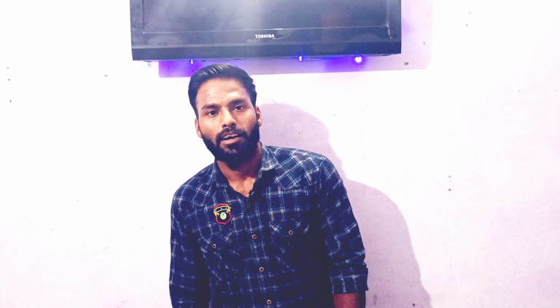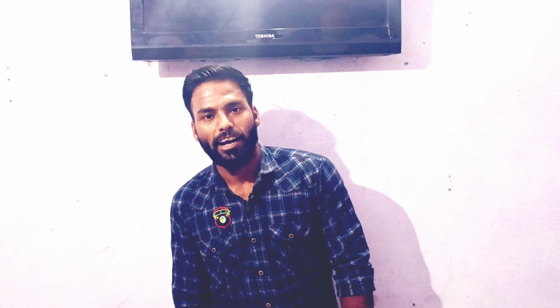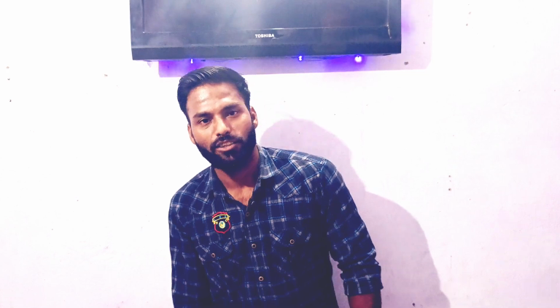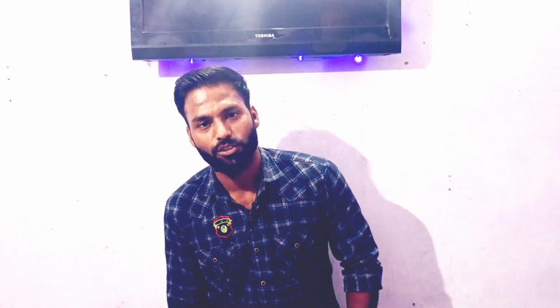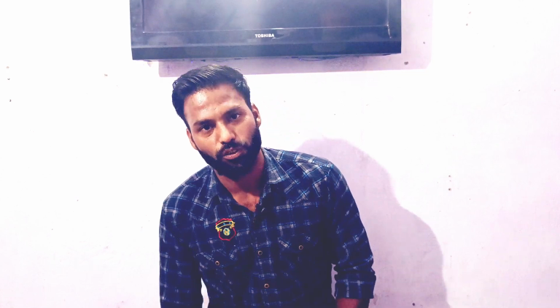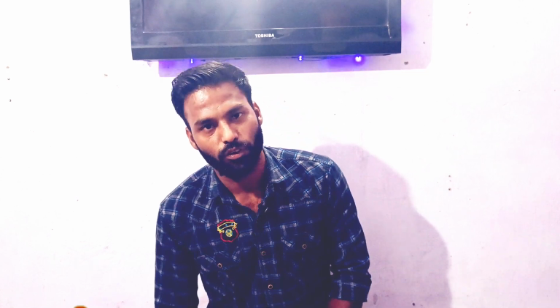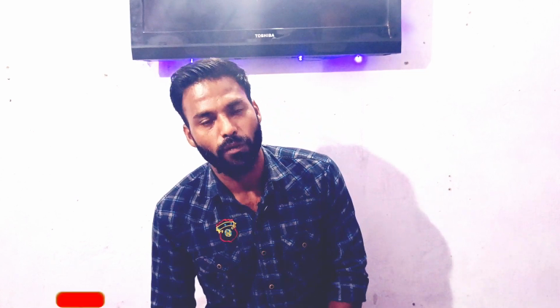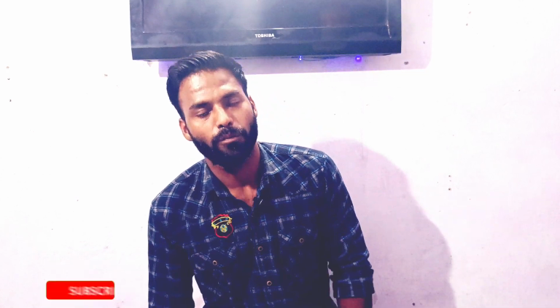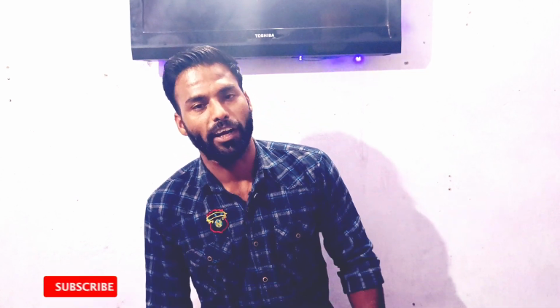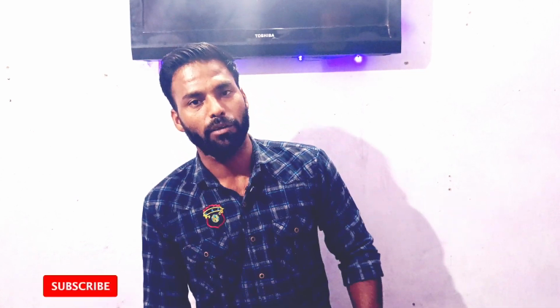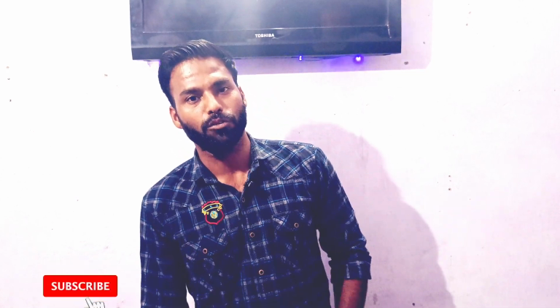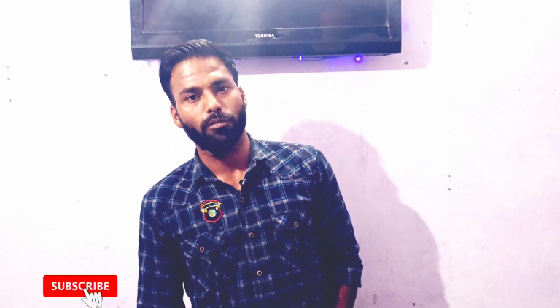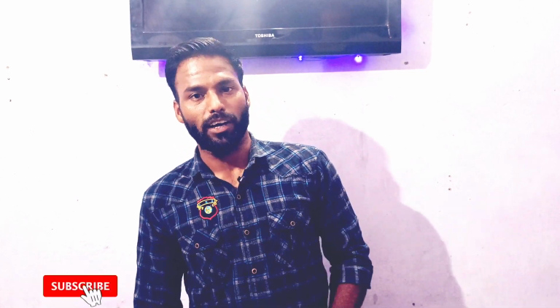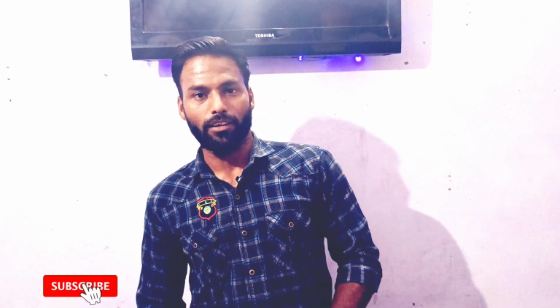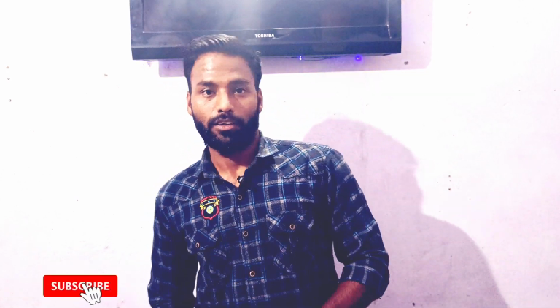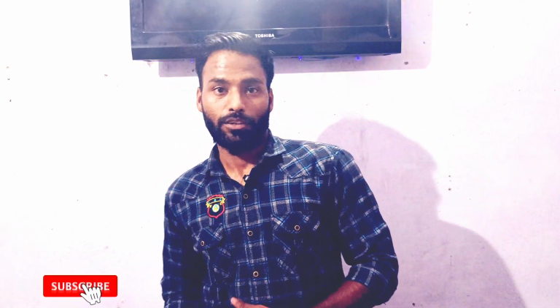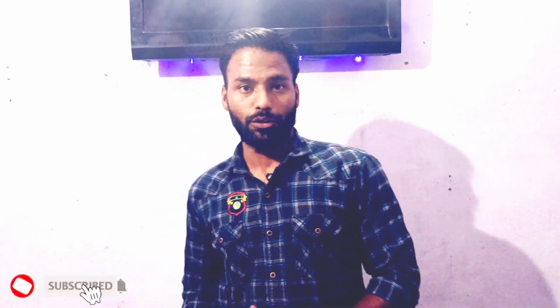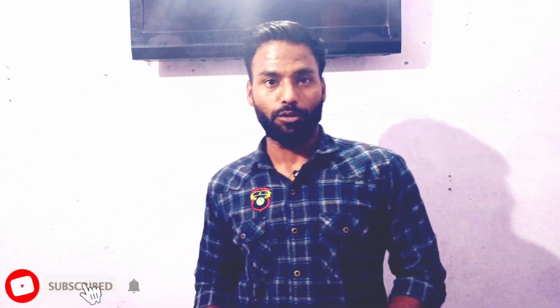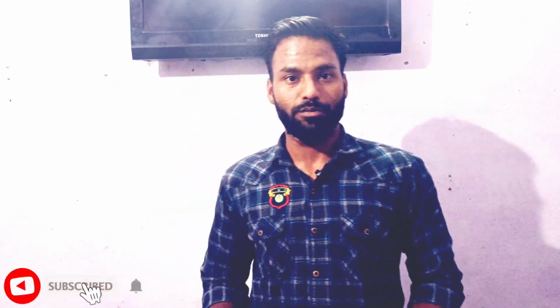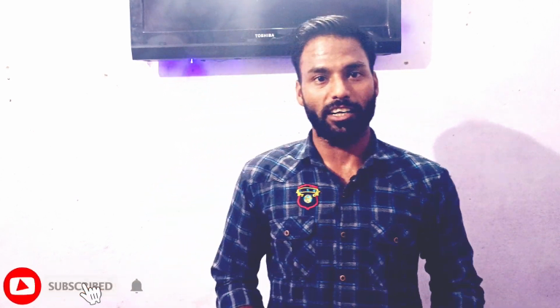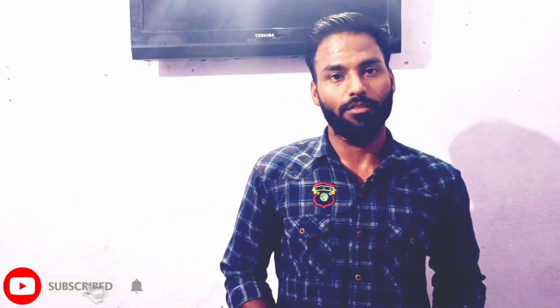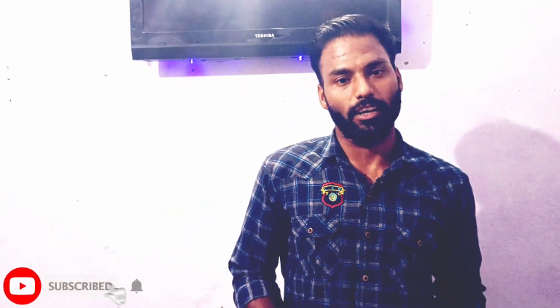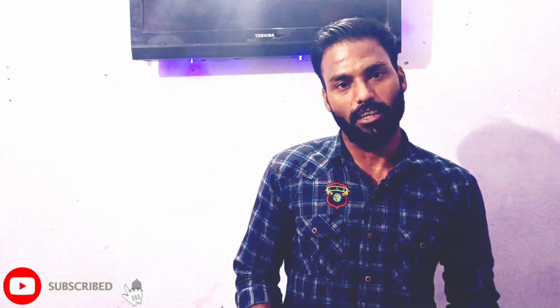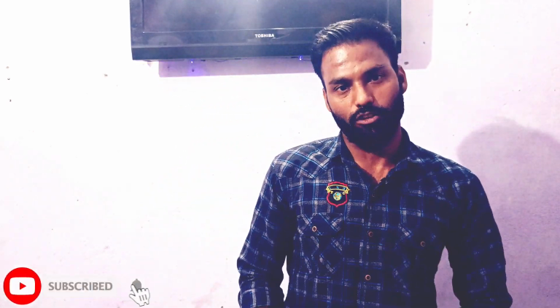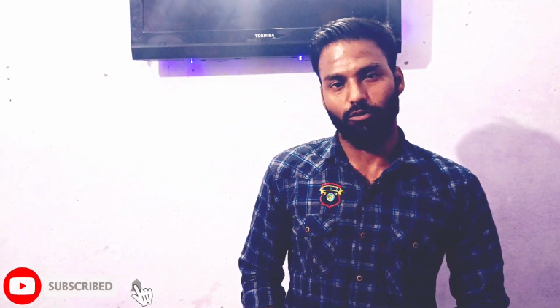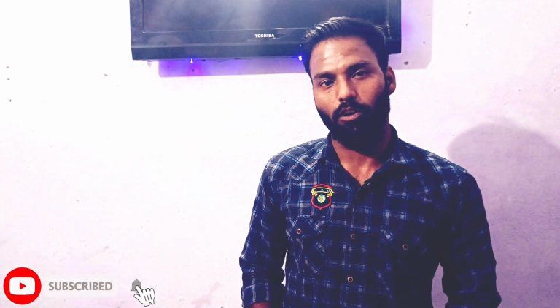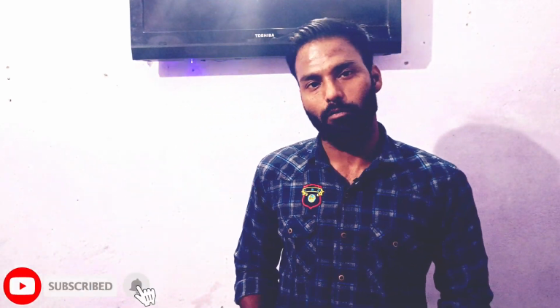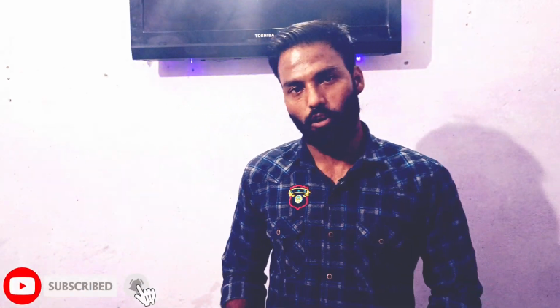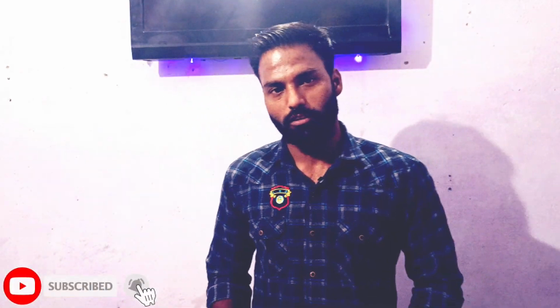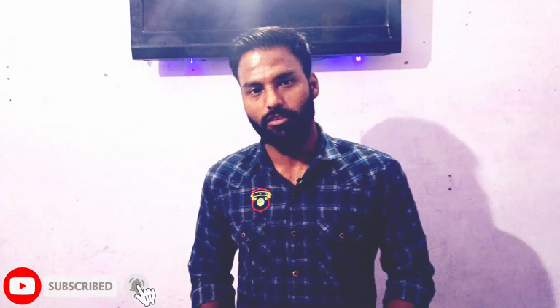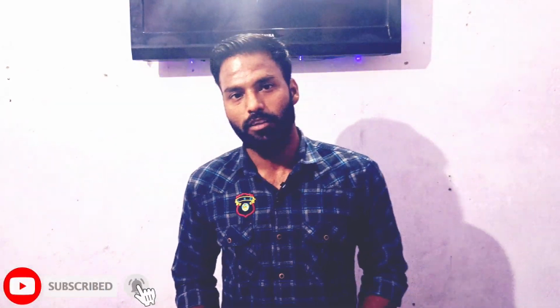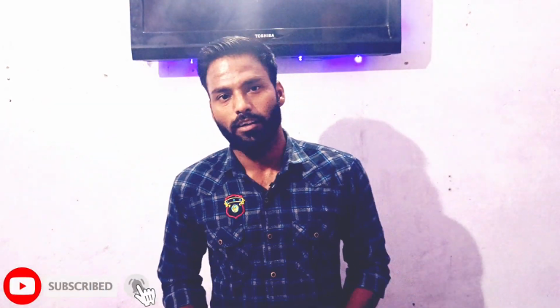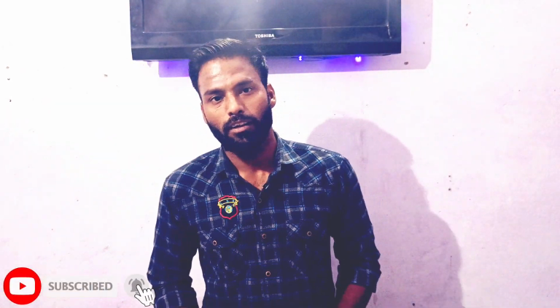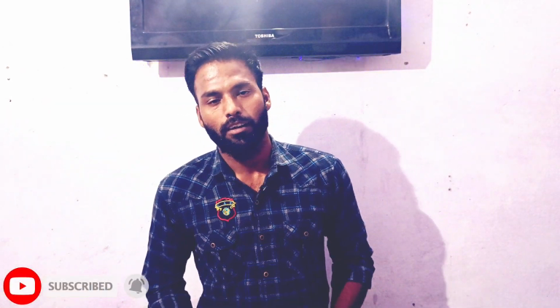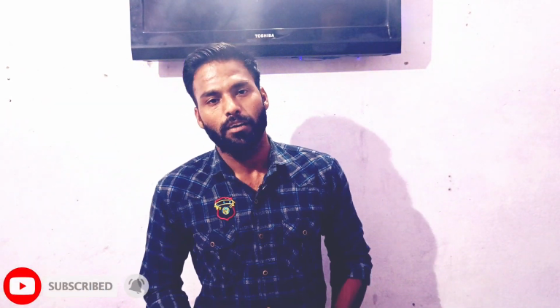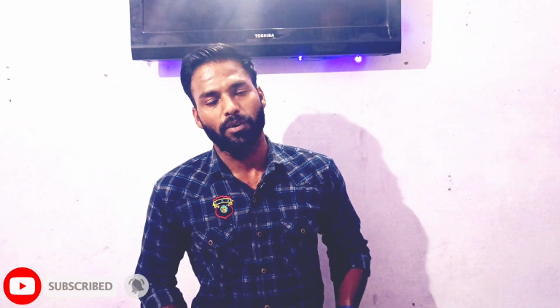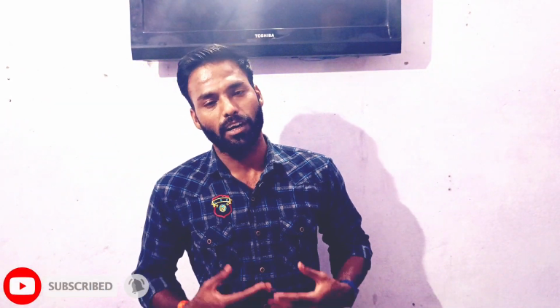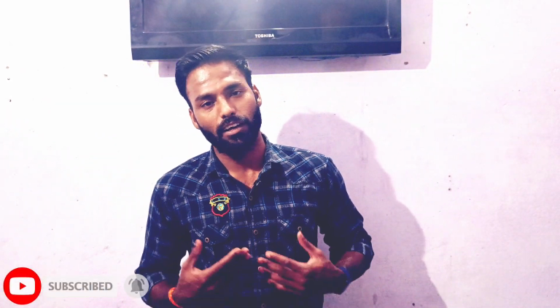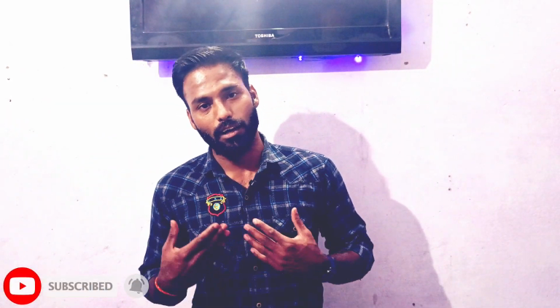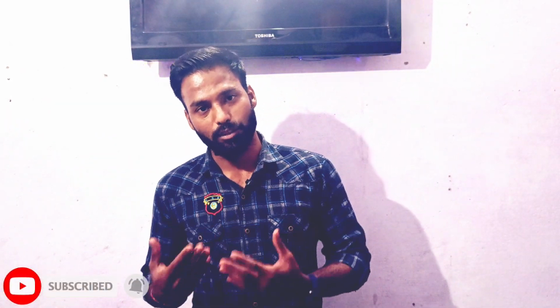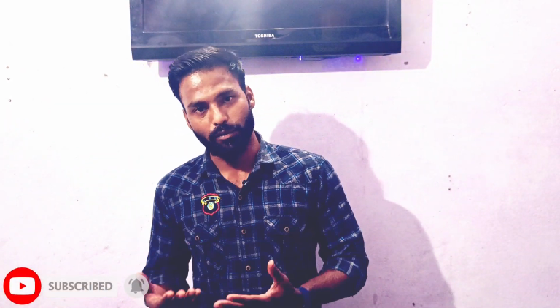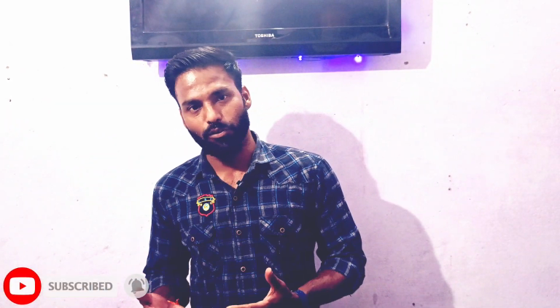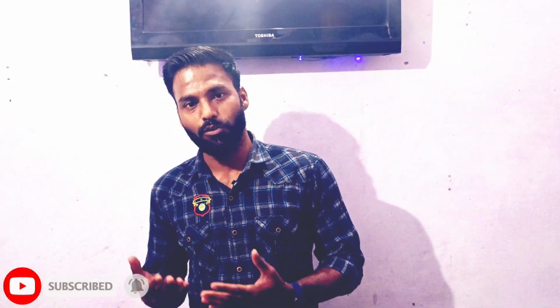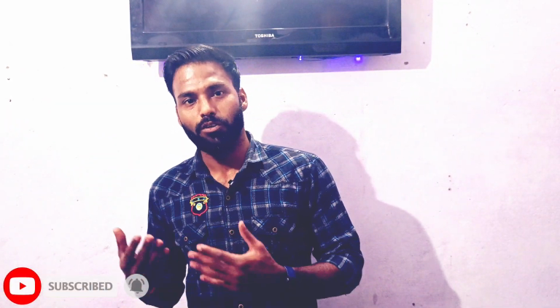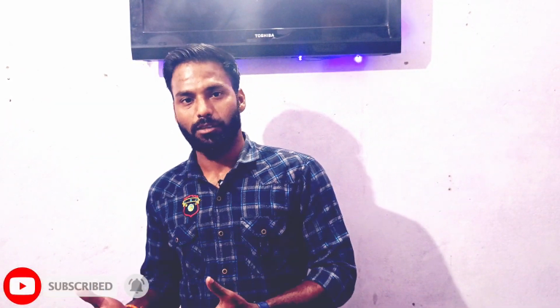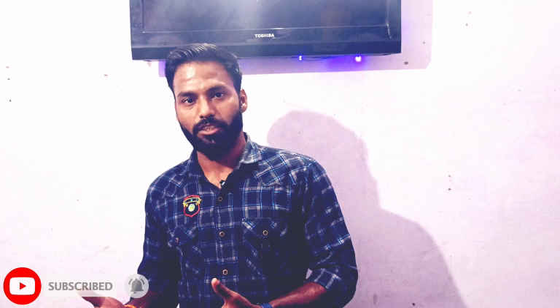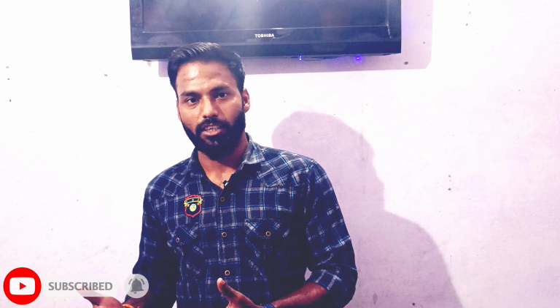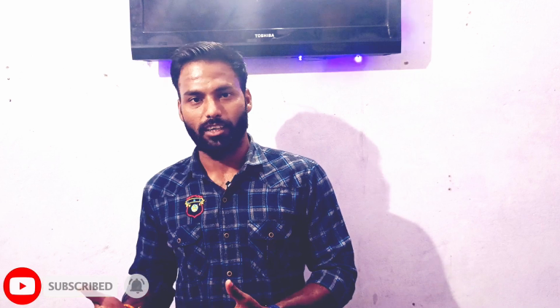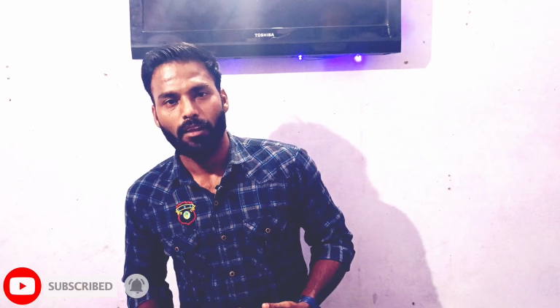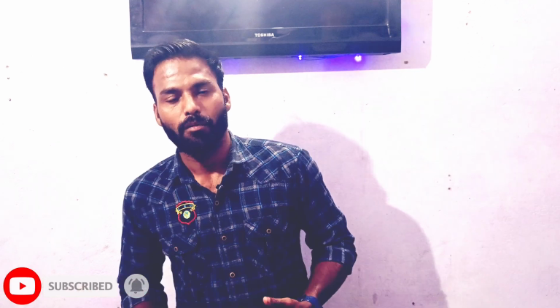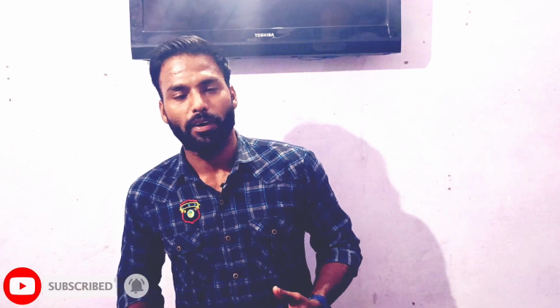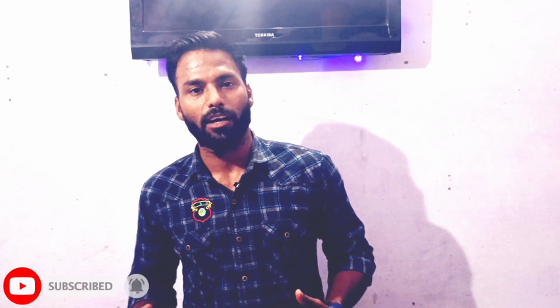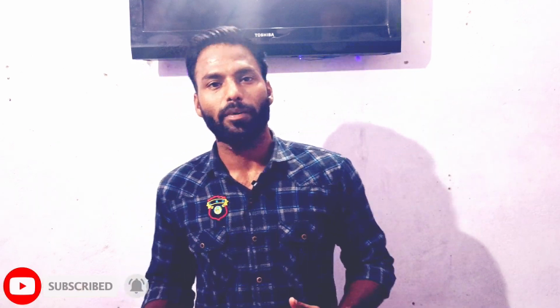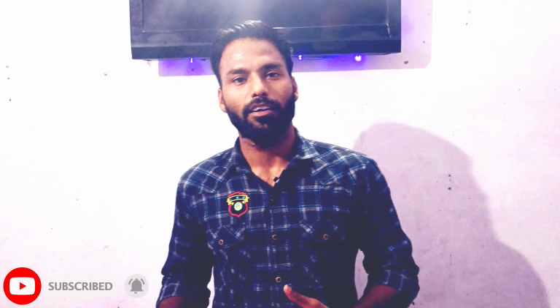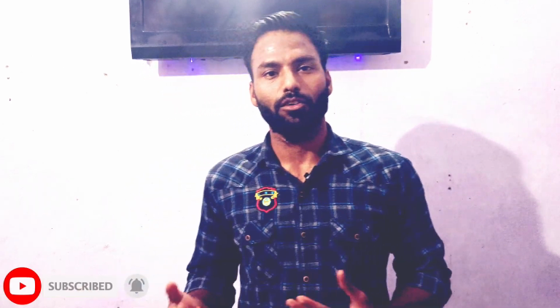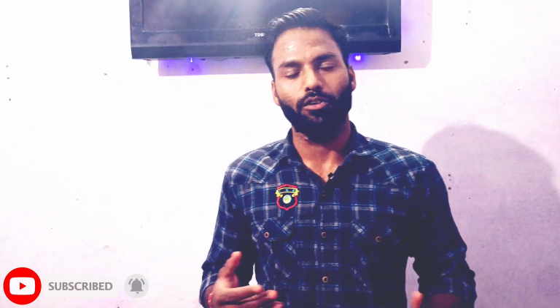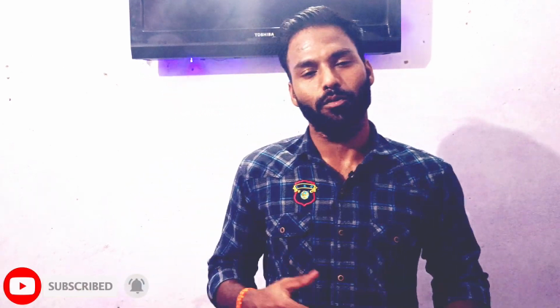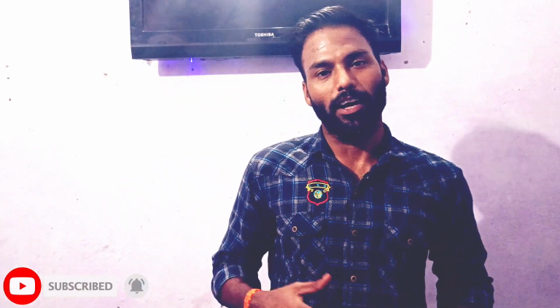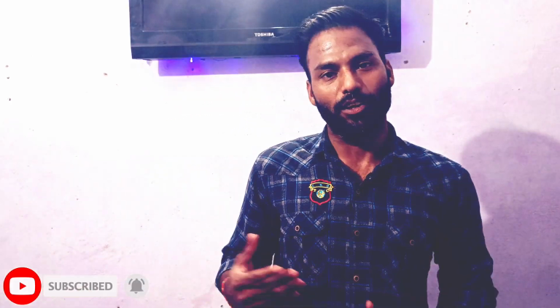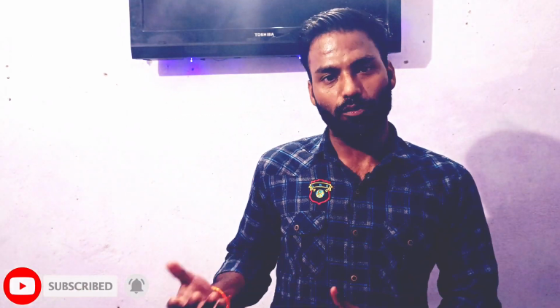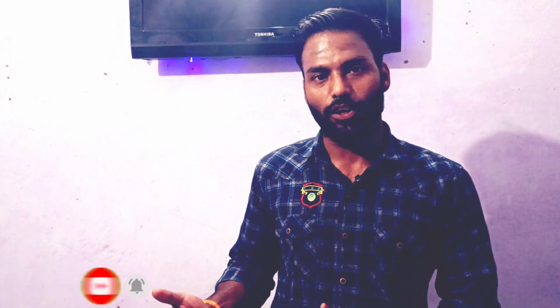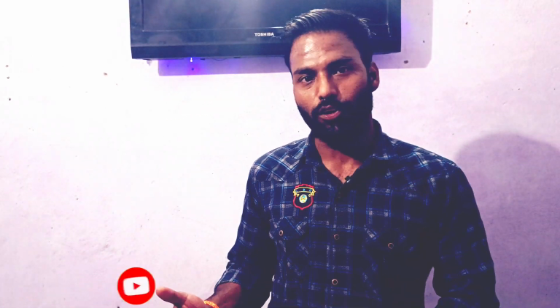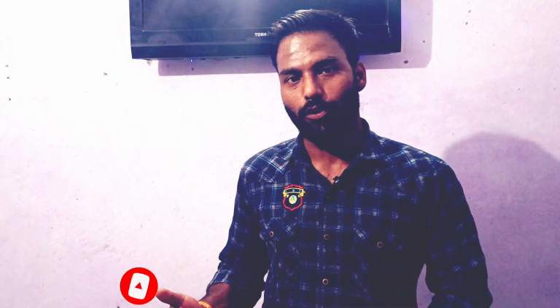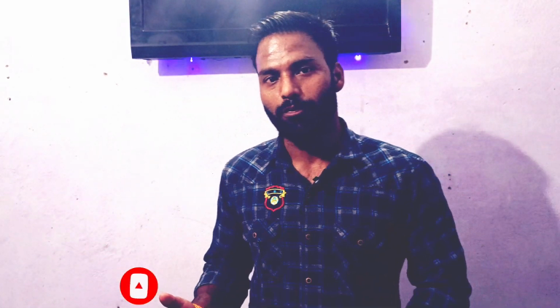Hi friends, welcome to my YouTube channel Vikas Kuzbav Vlog. Hello everyone, welcome back to my new video.